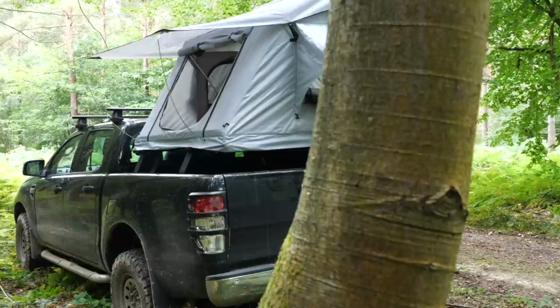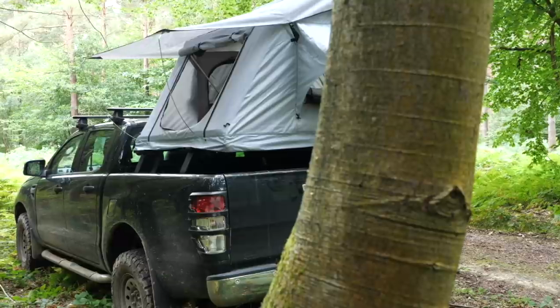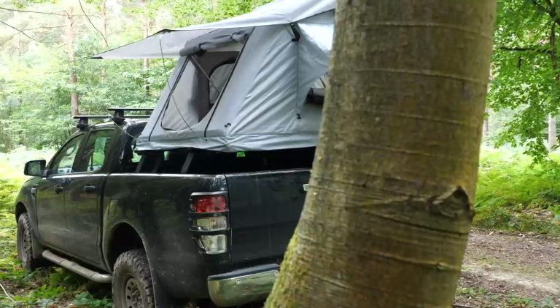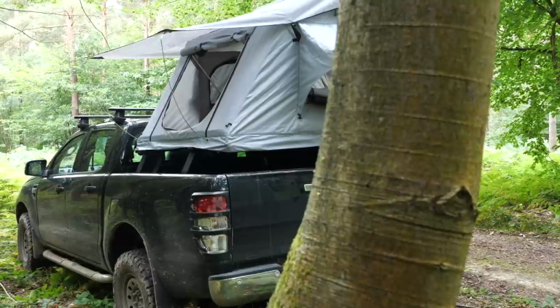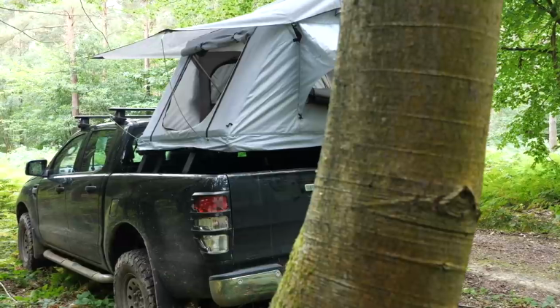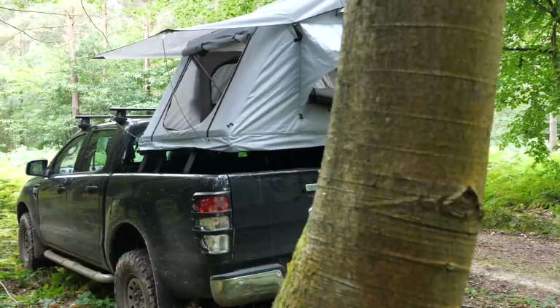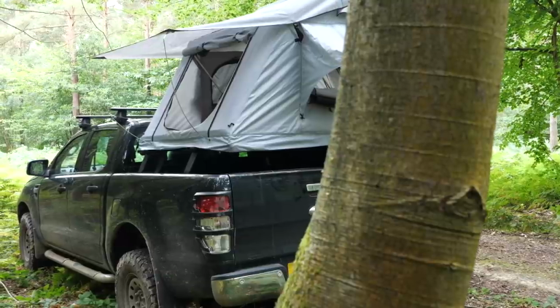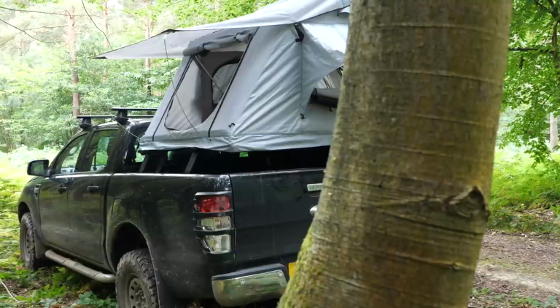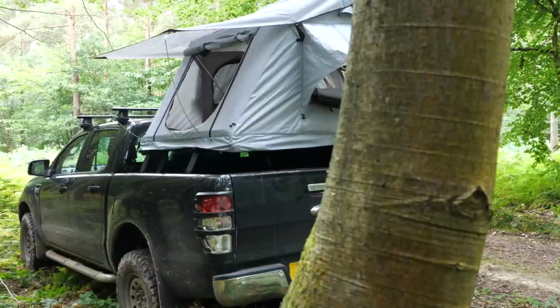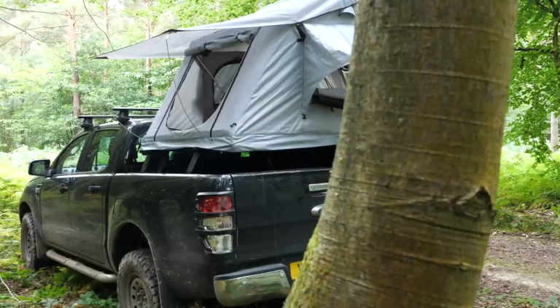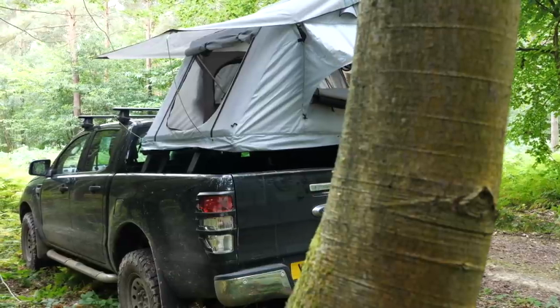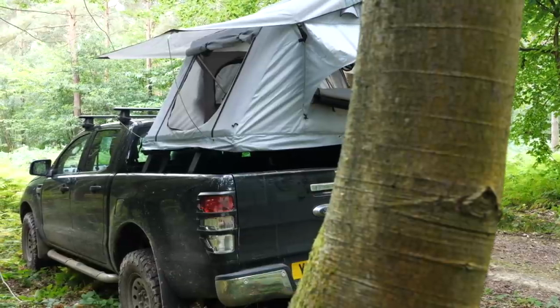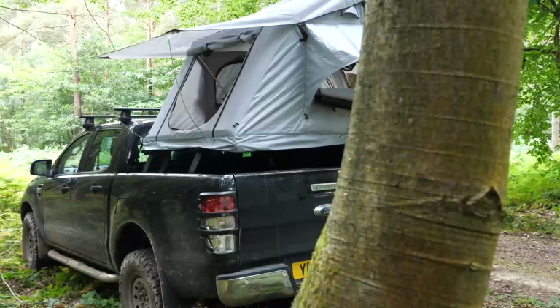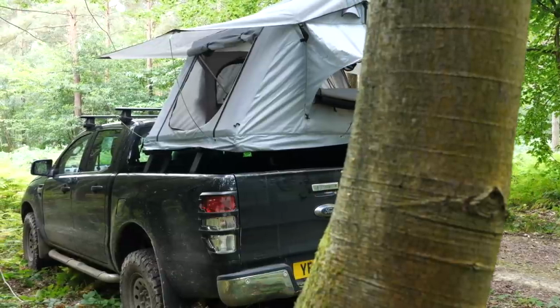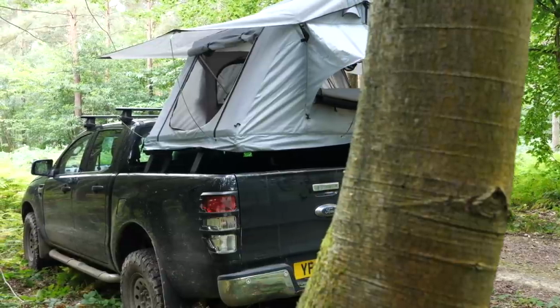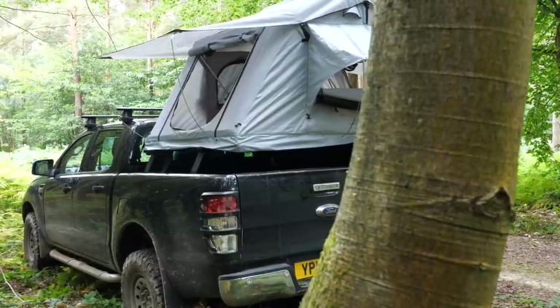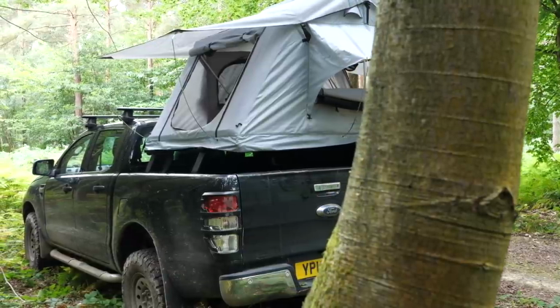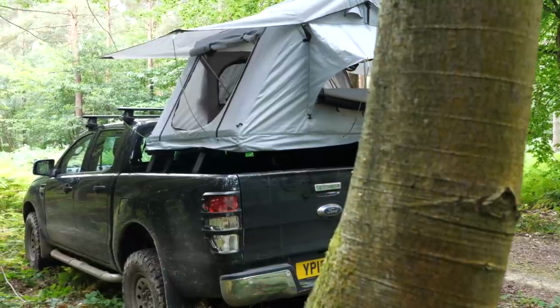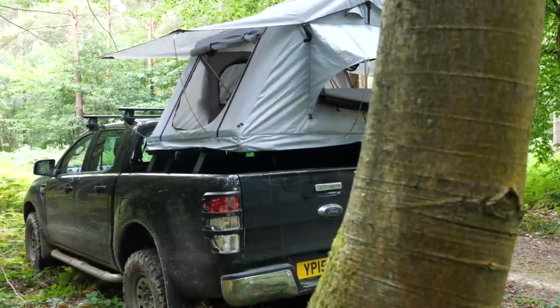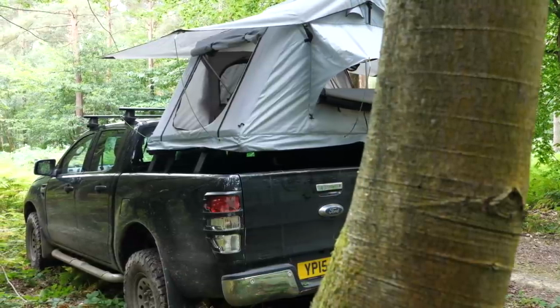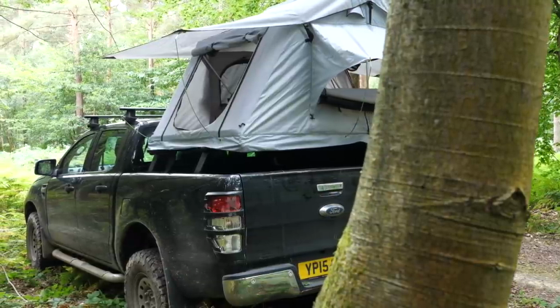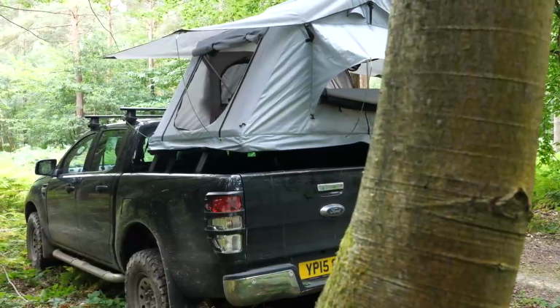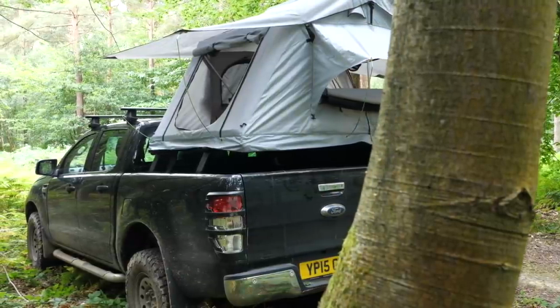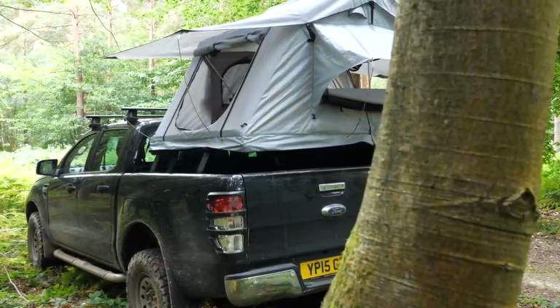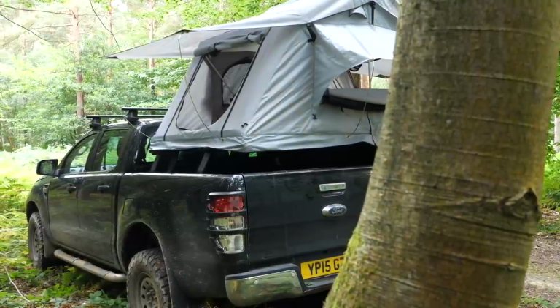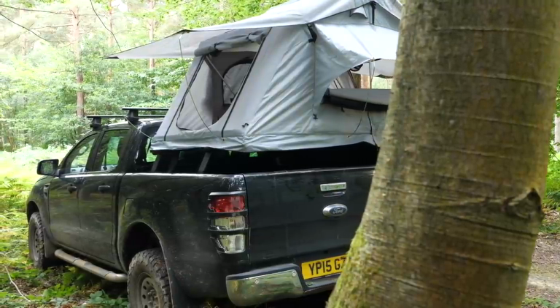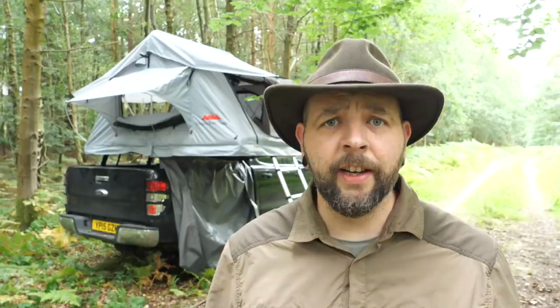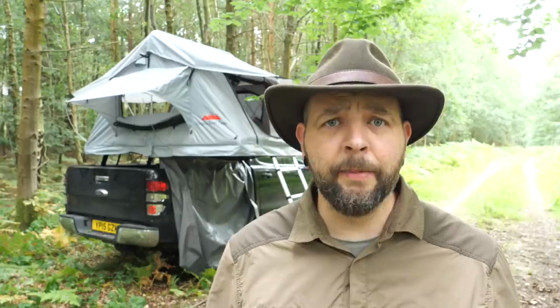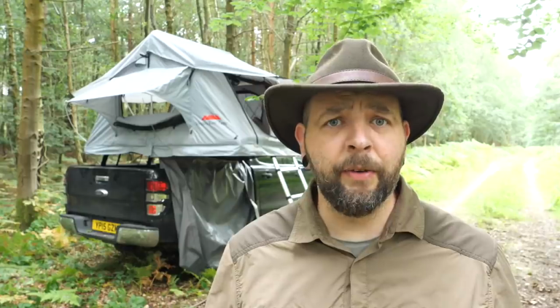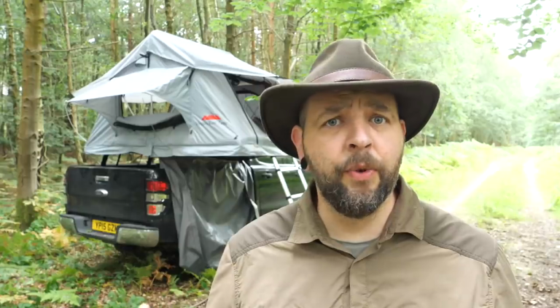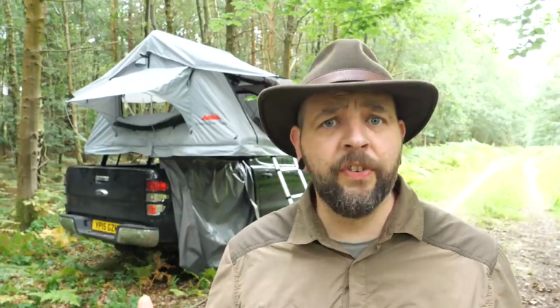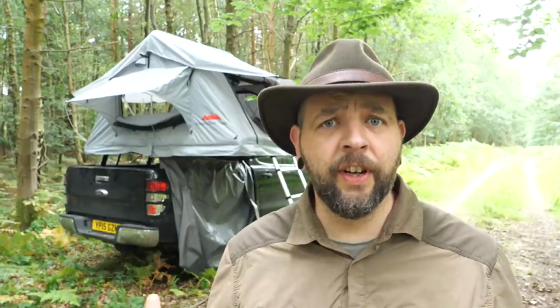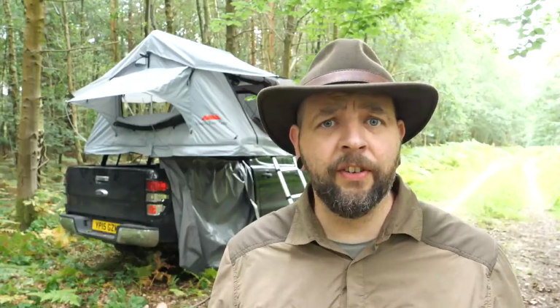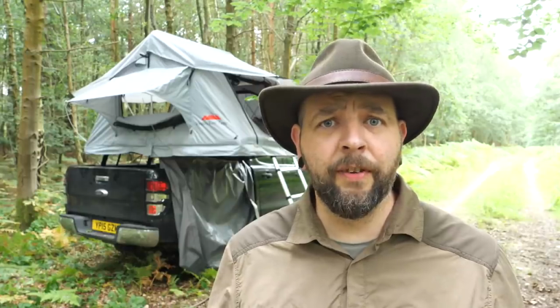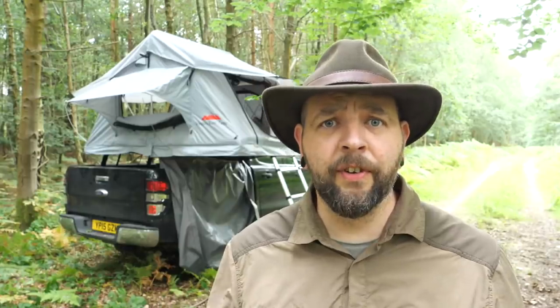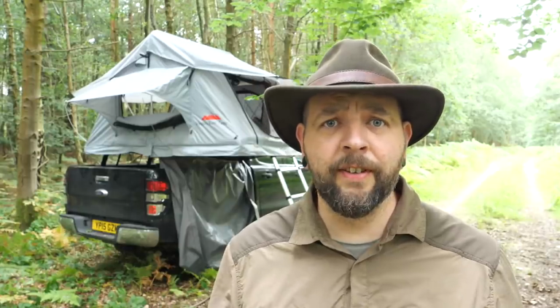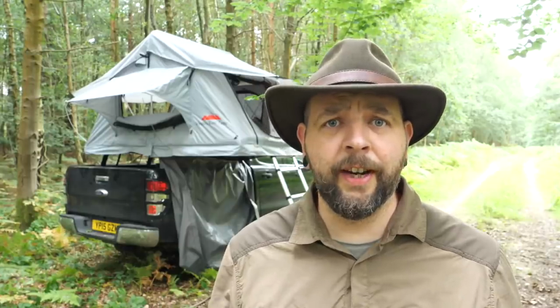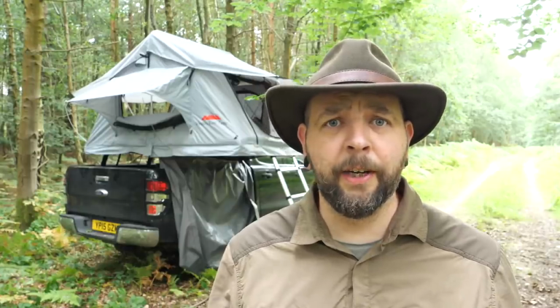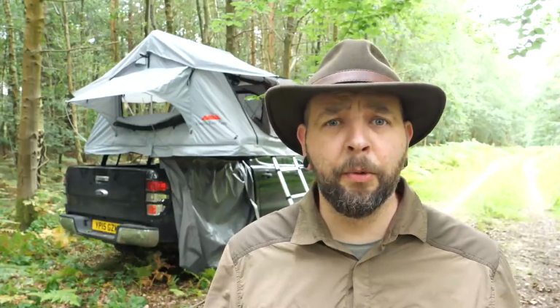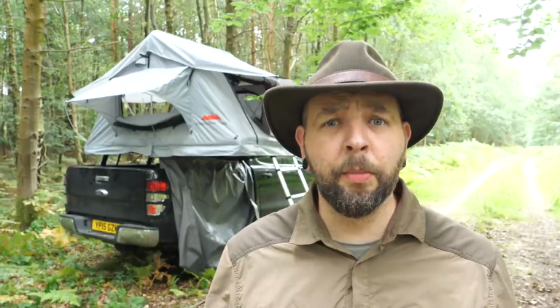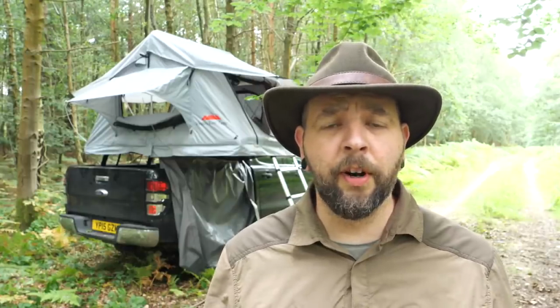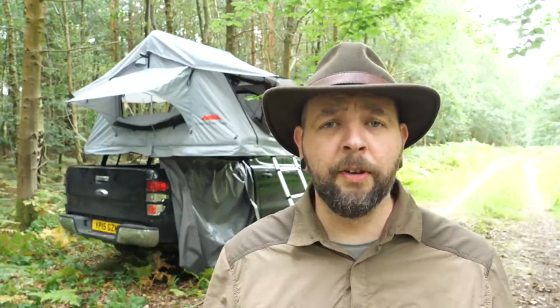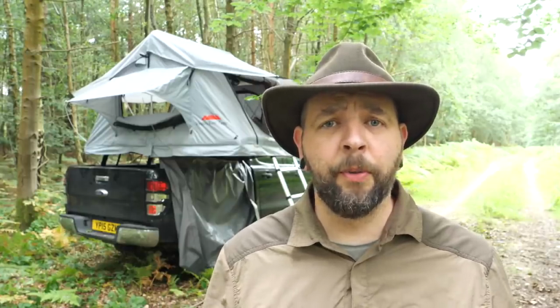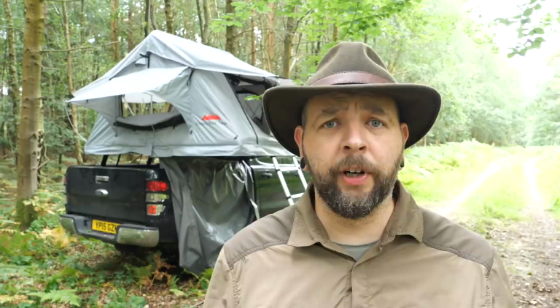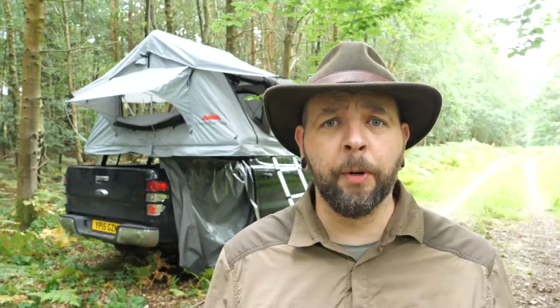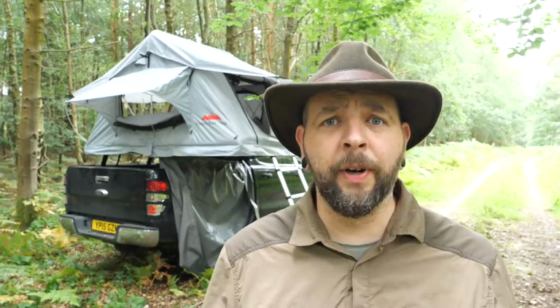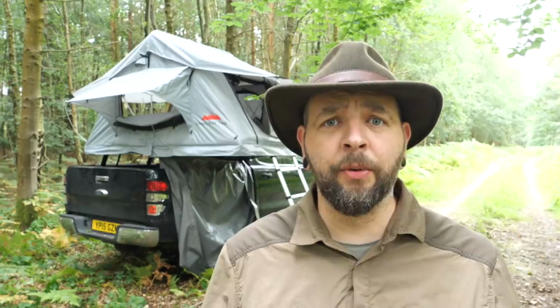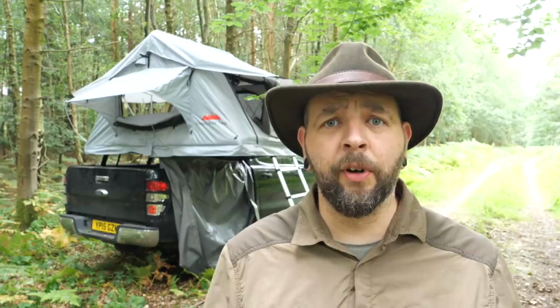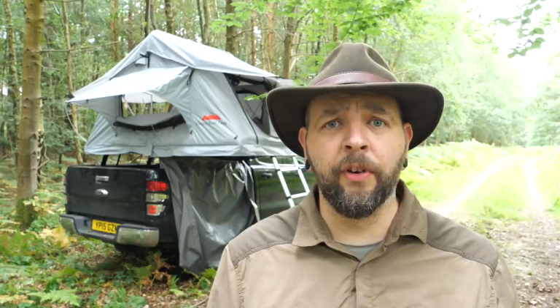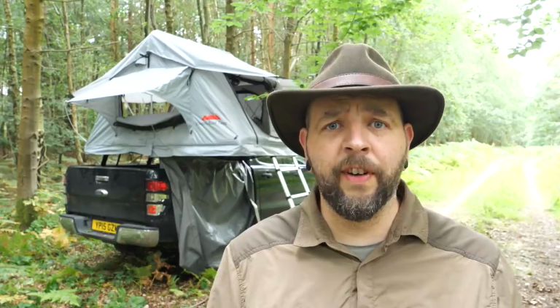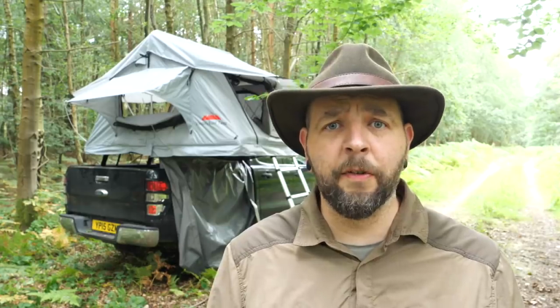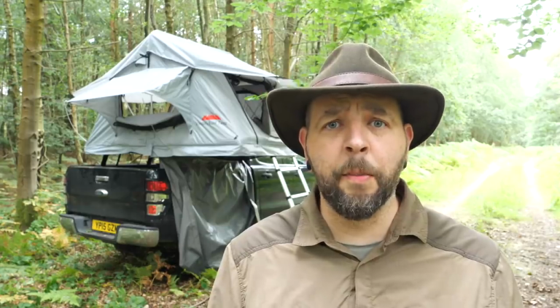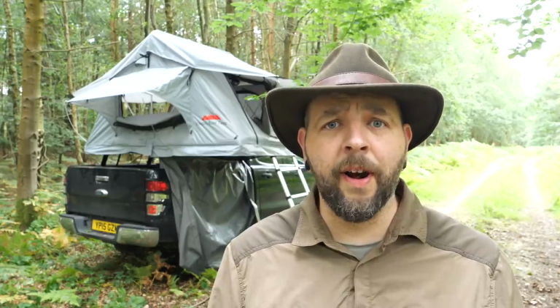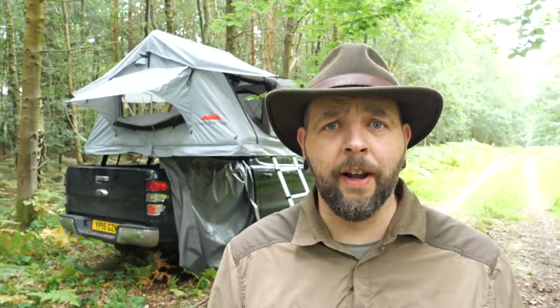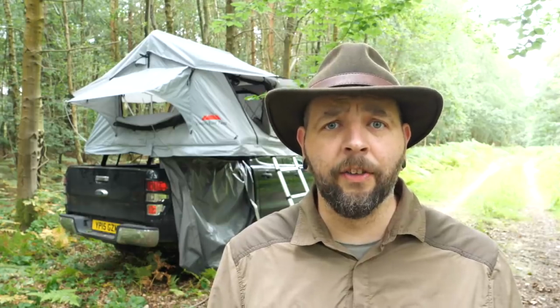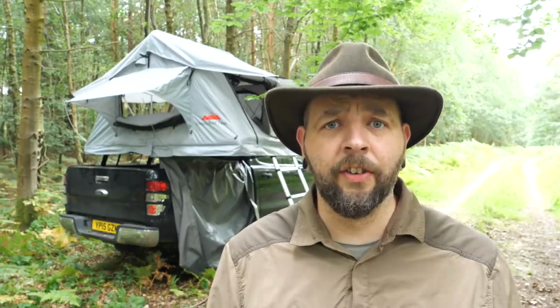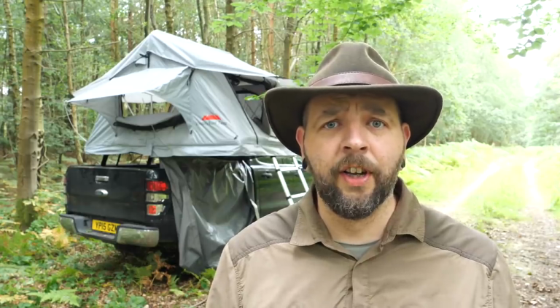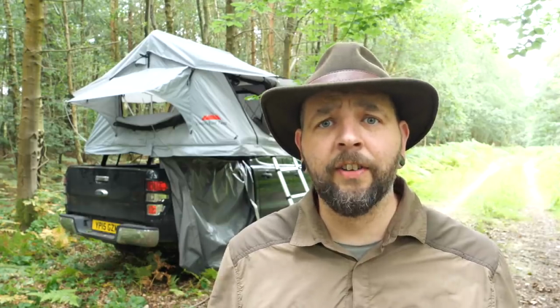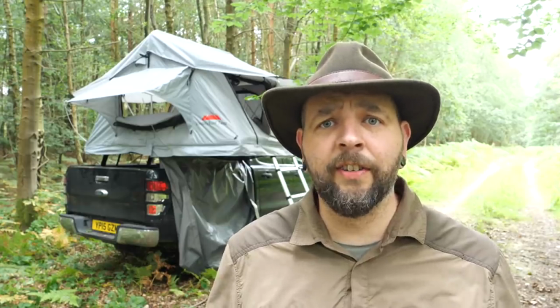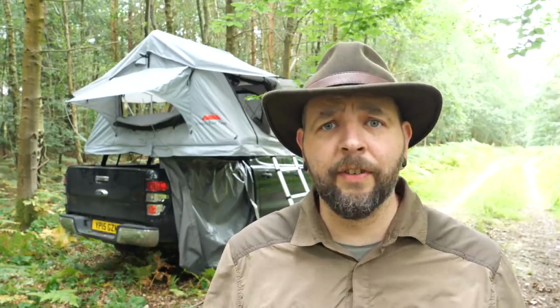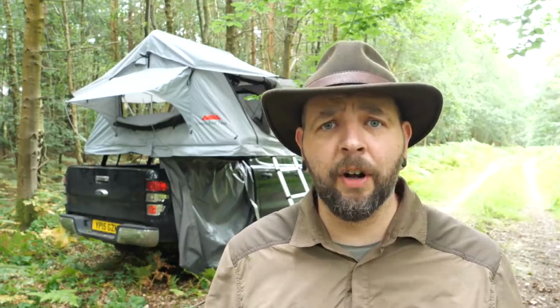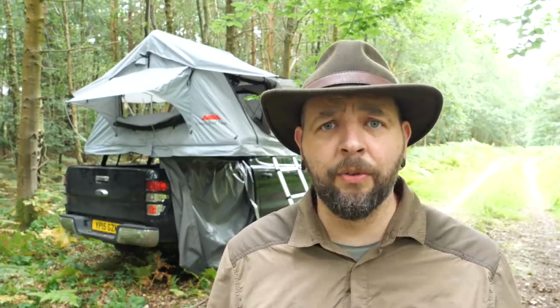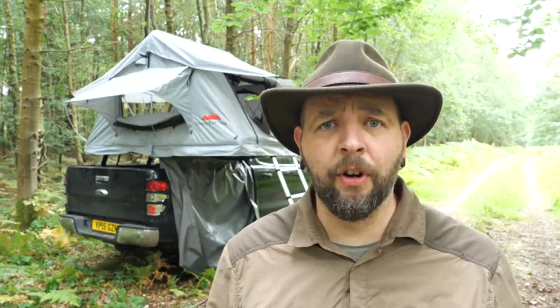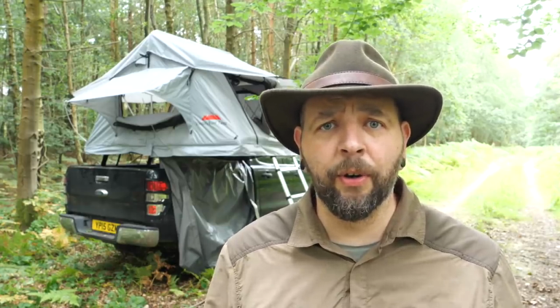Ventura roof tents are a UK-based company here in Essex and they make roof tents that have an attainable price point compared to a lot of other brands. So let's have a closer look.